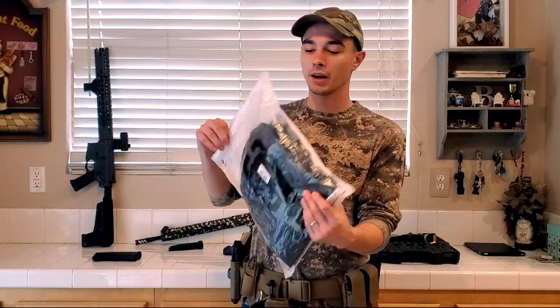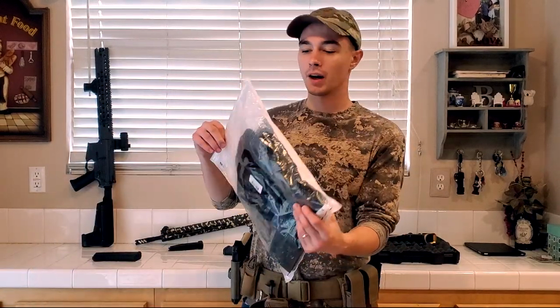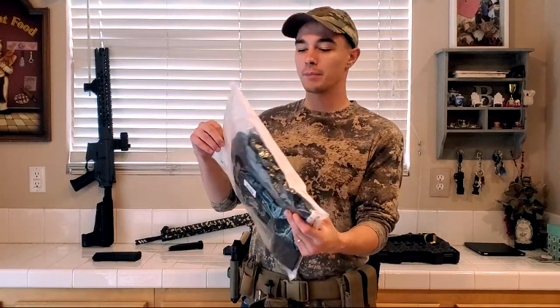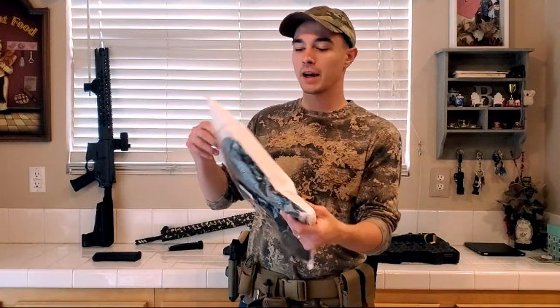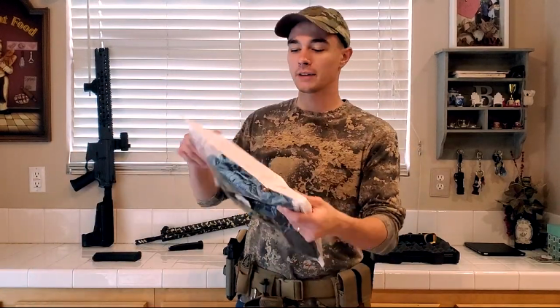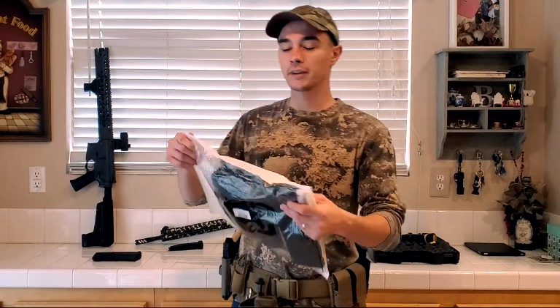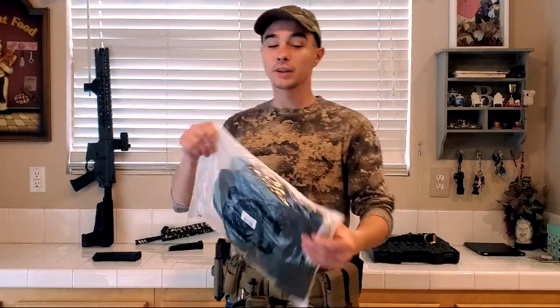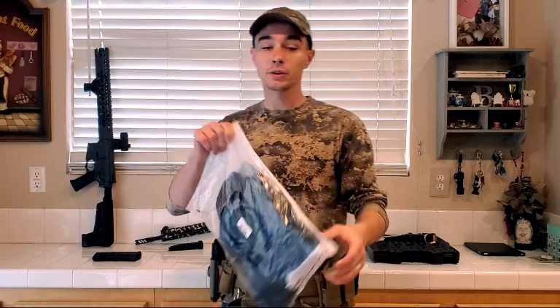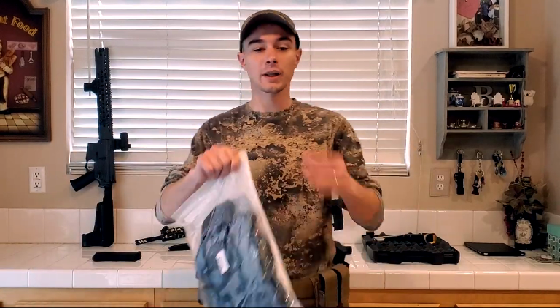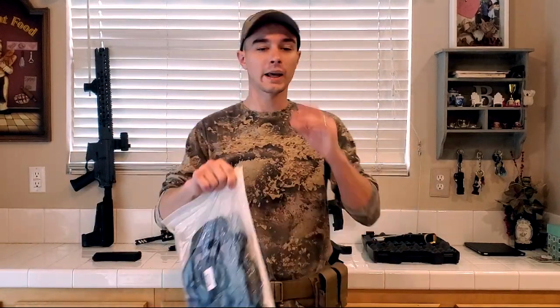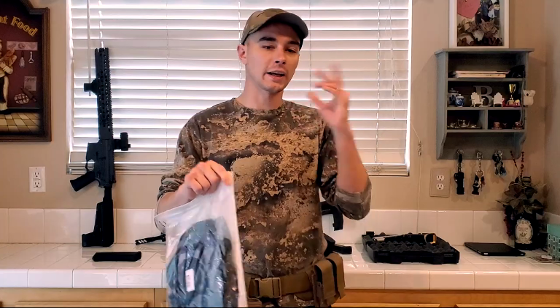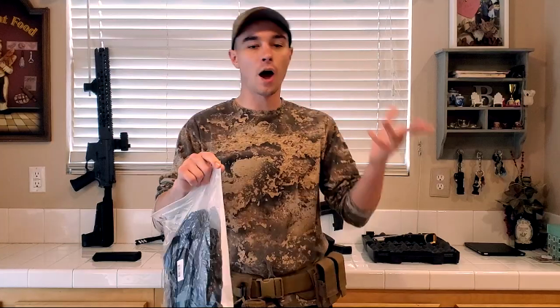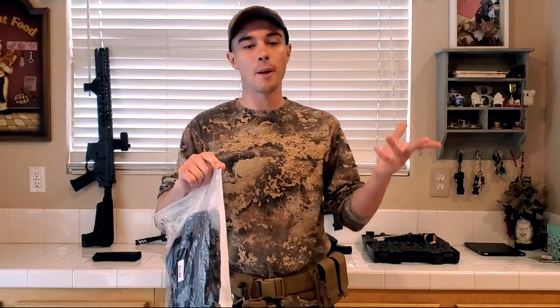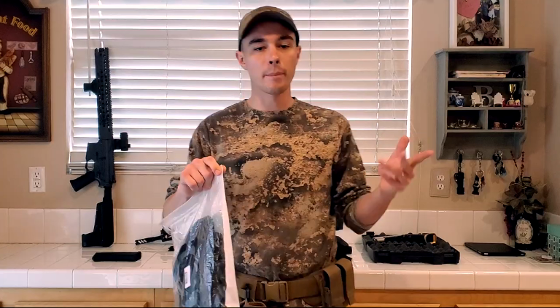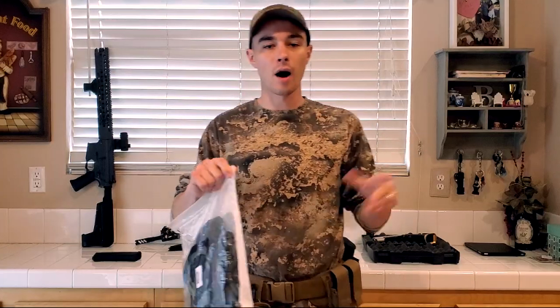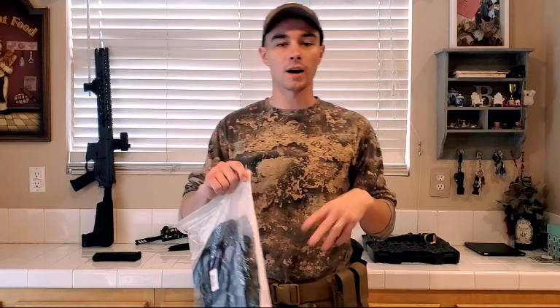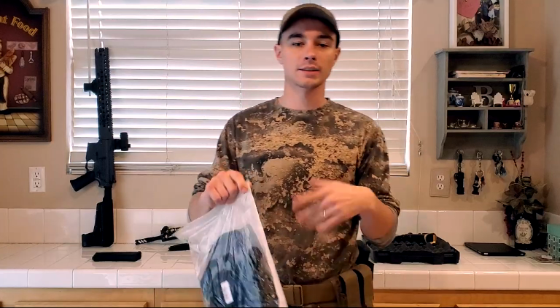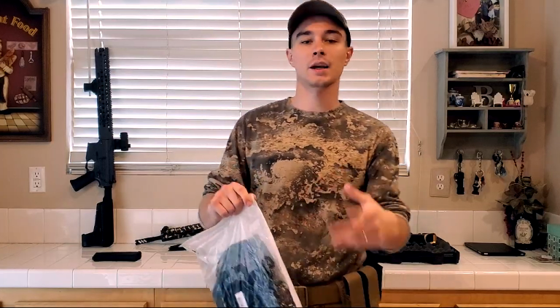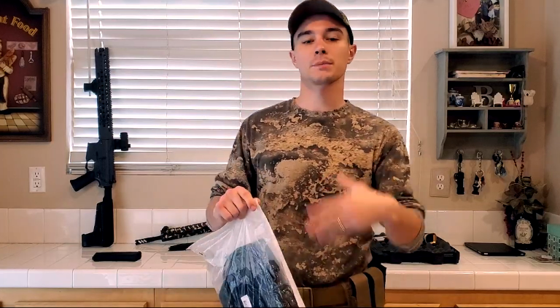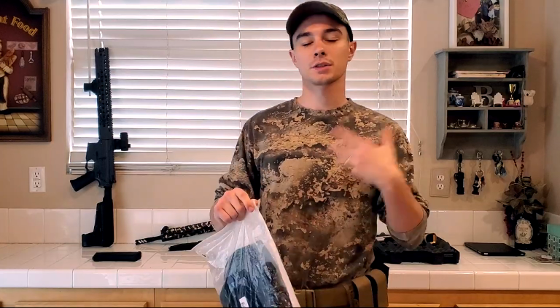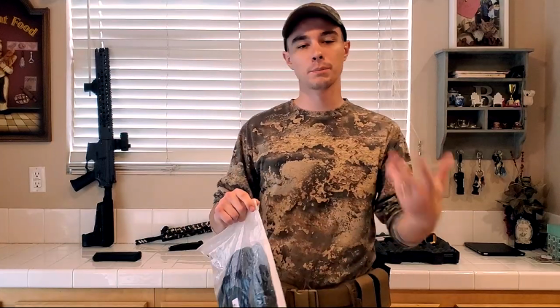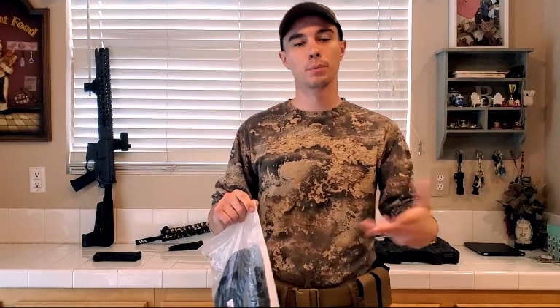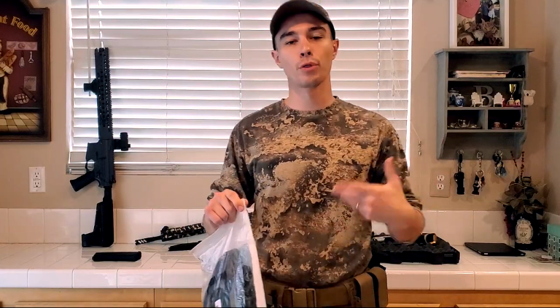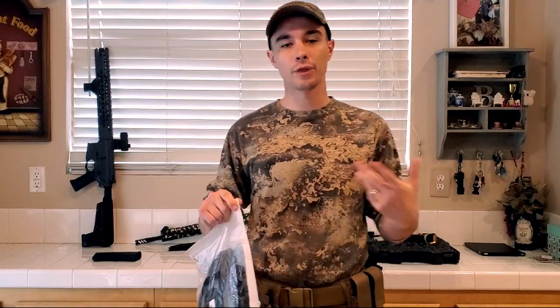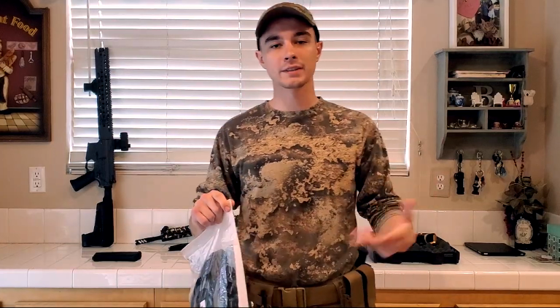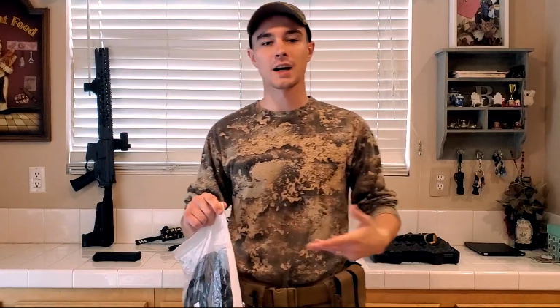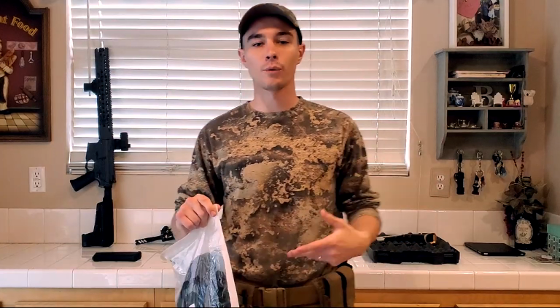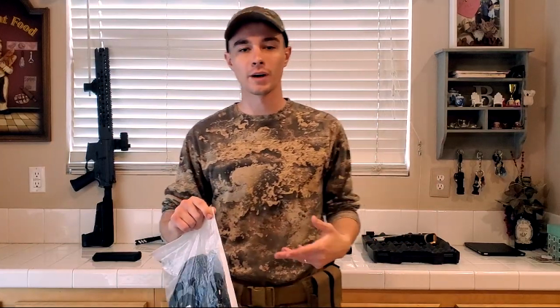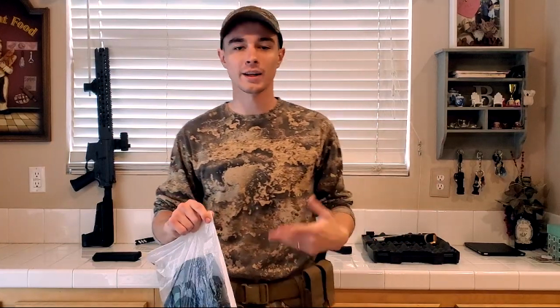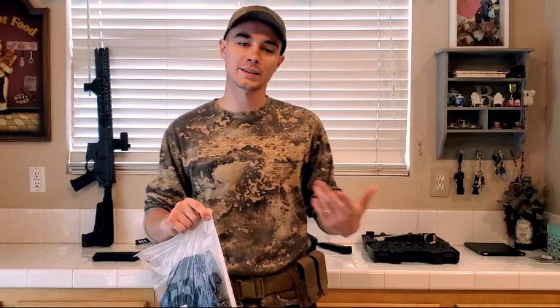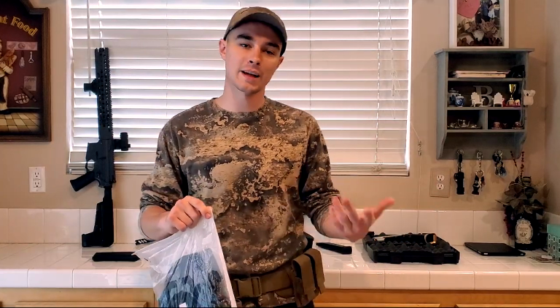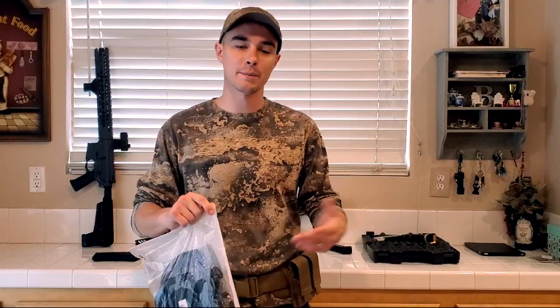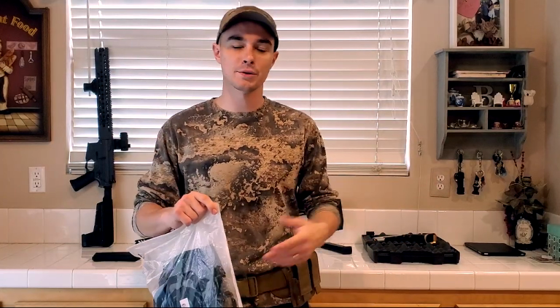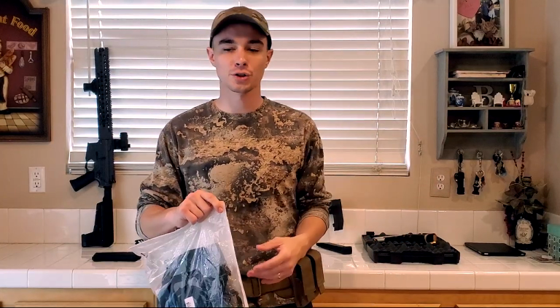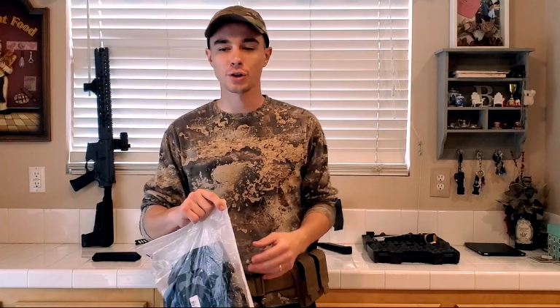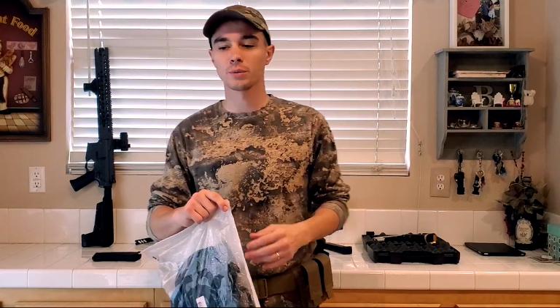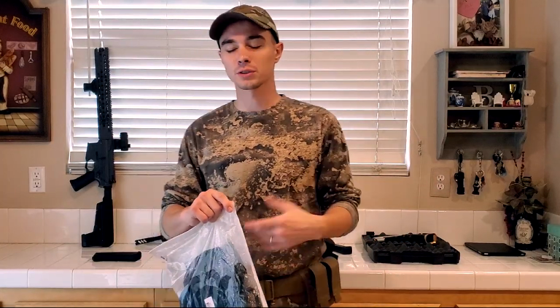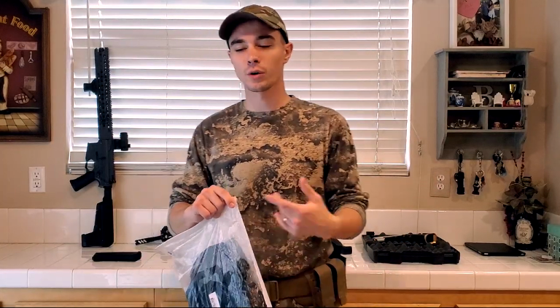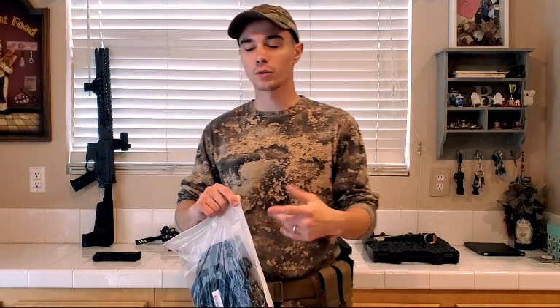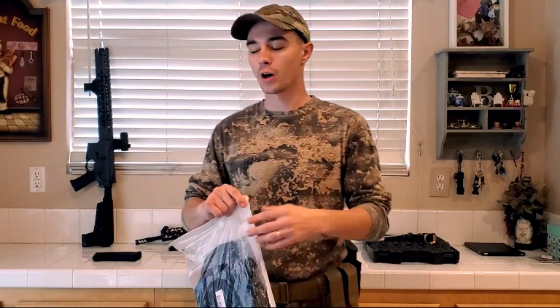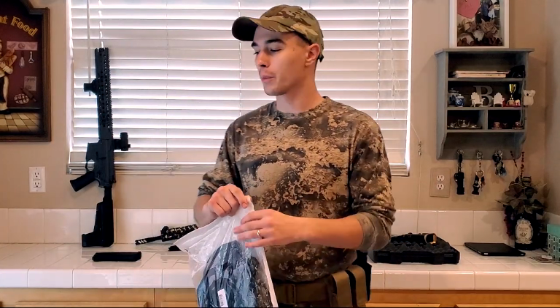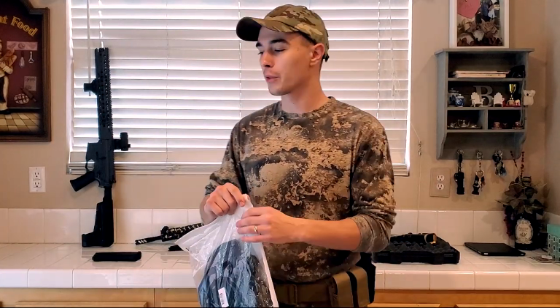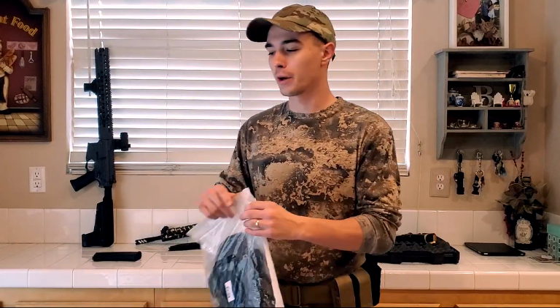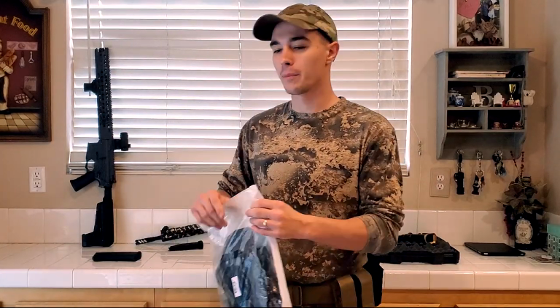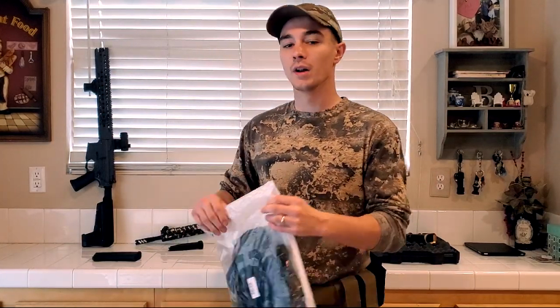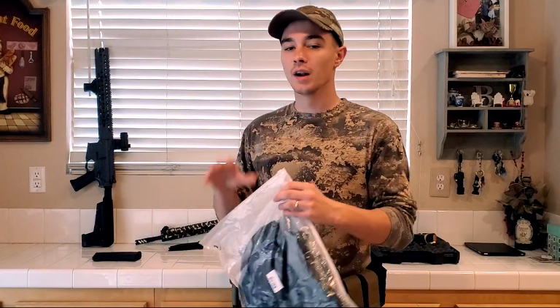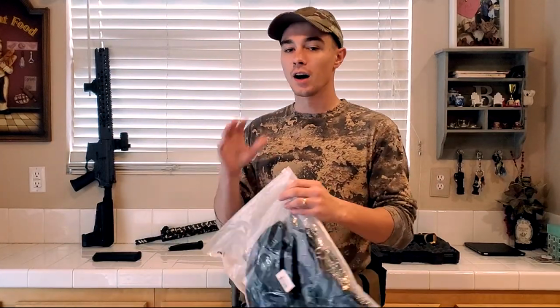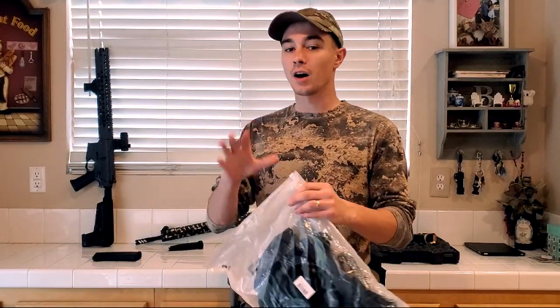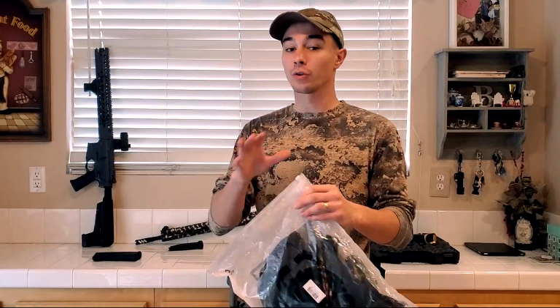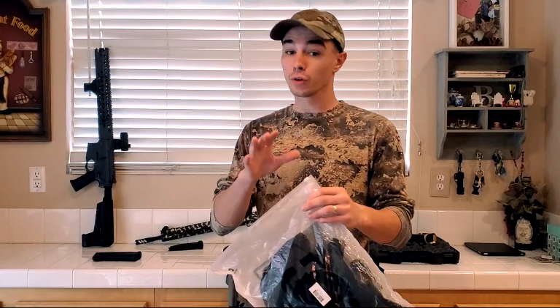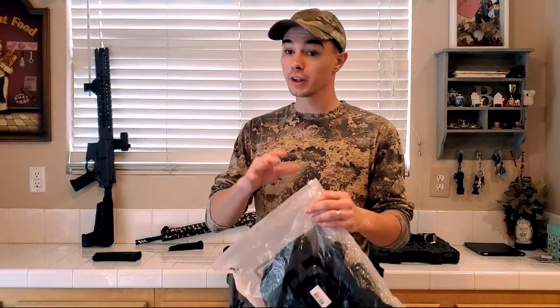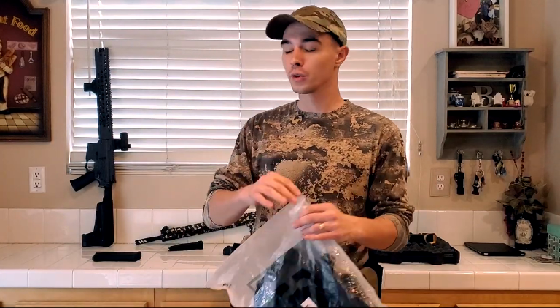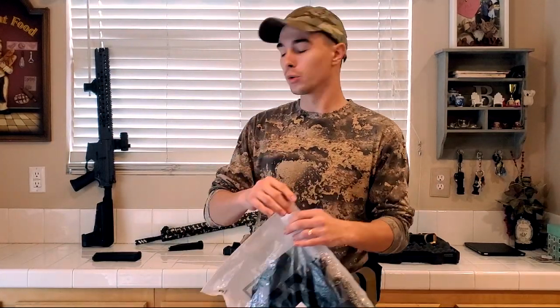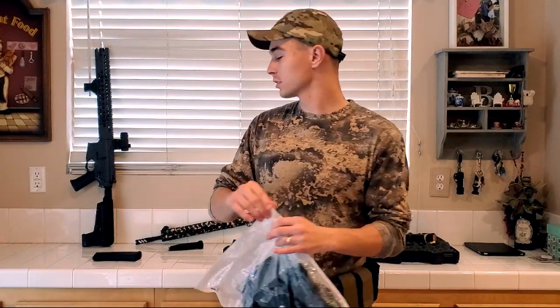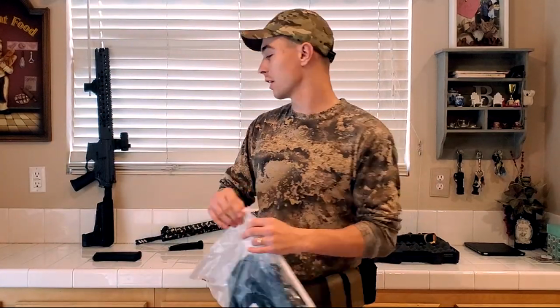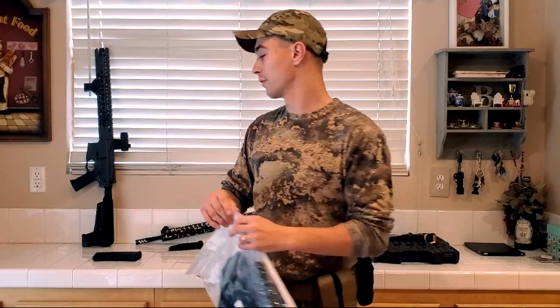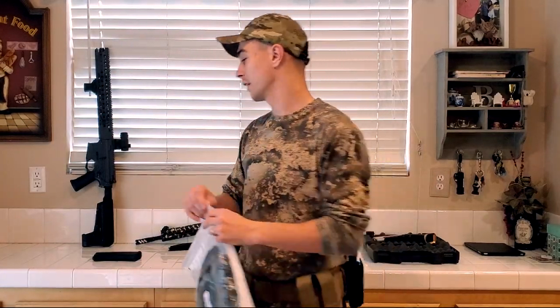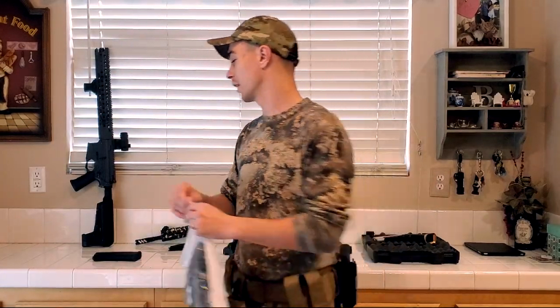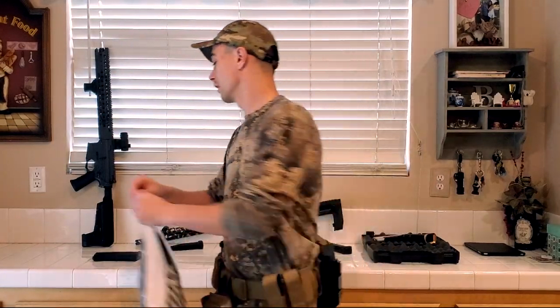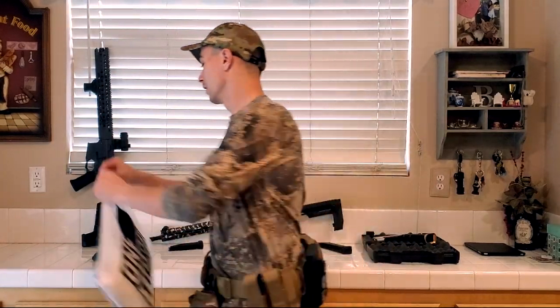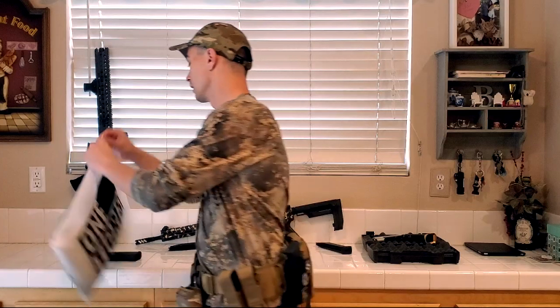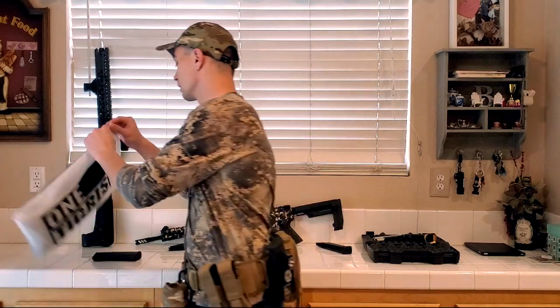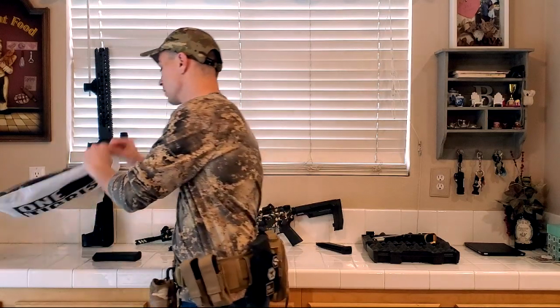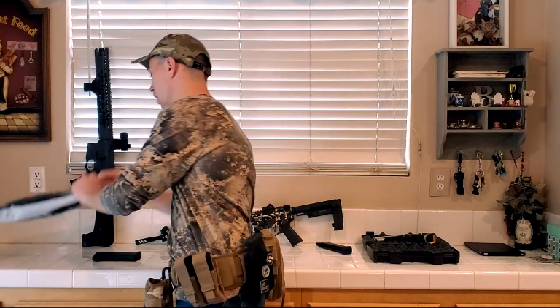I'm not going to really do like an unboxing — I'm just going to pull things out one at a time and show you what's going on with them. Really cool stuff here.